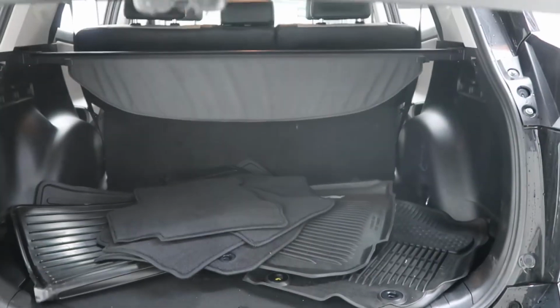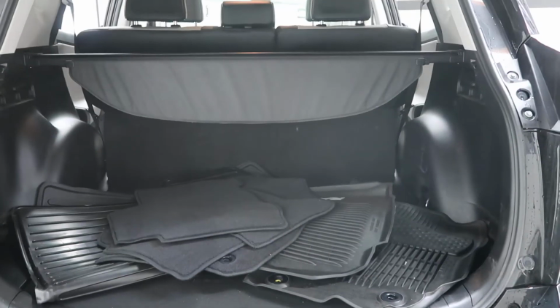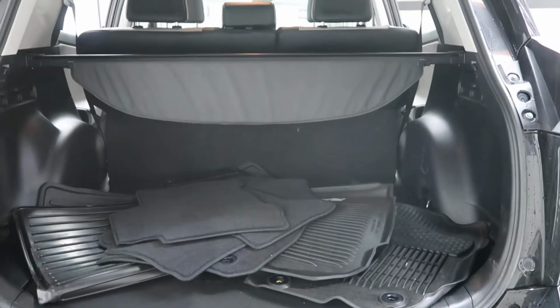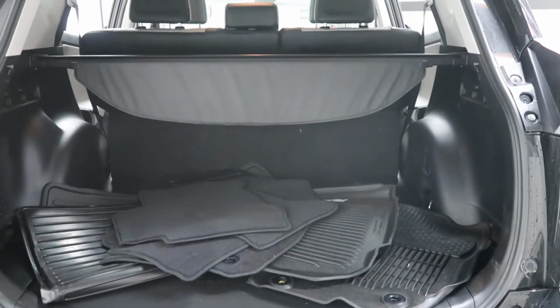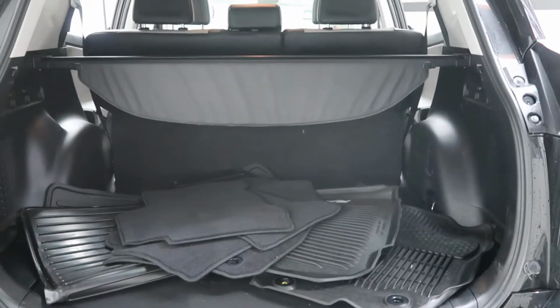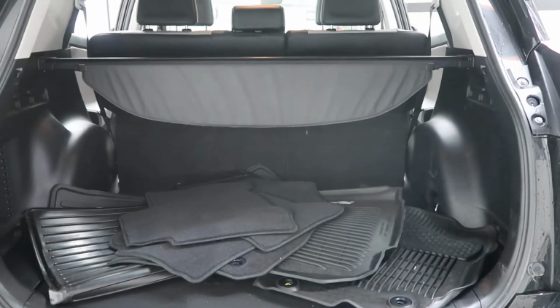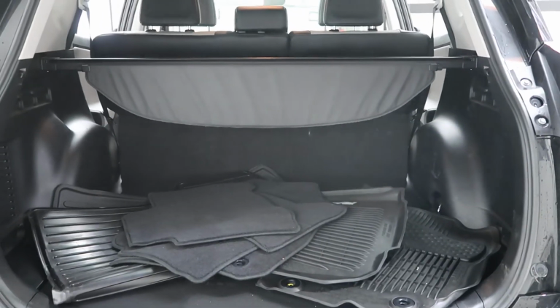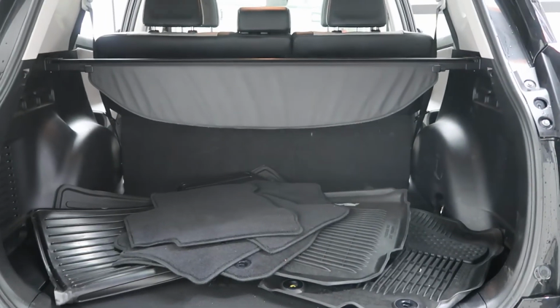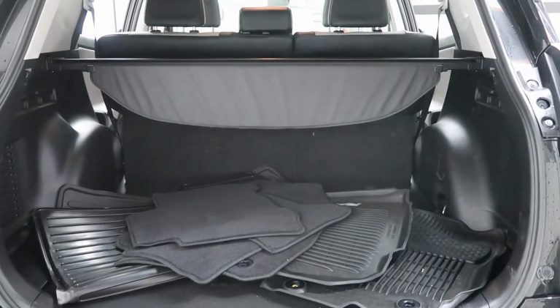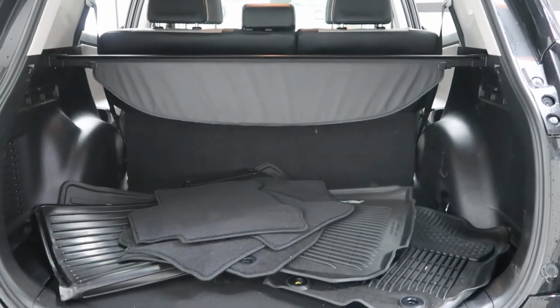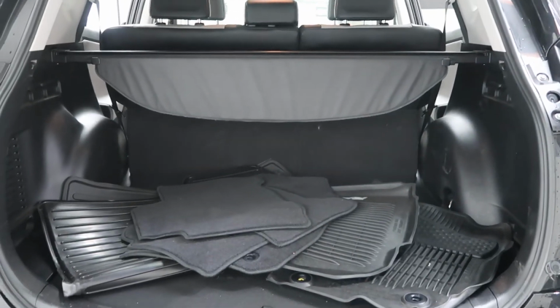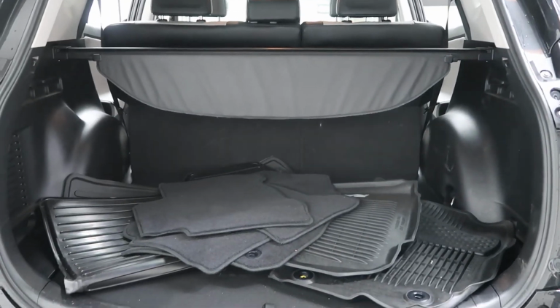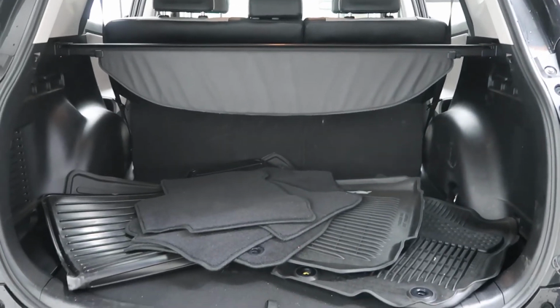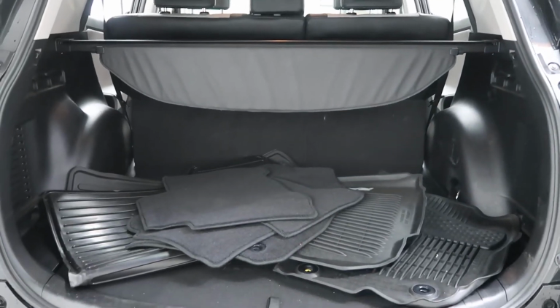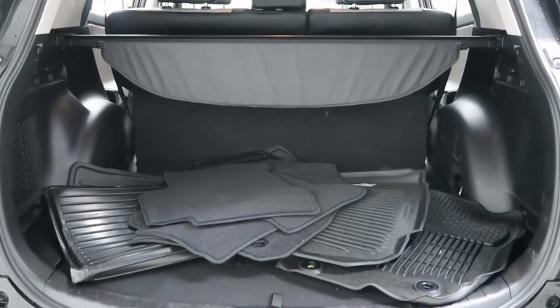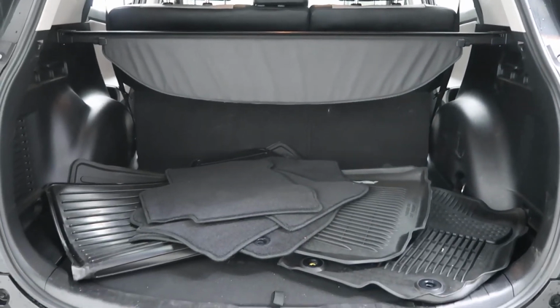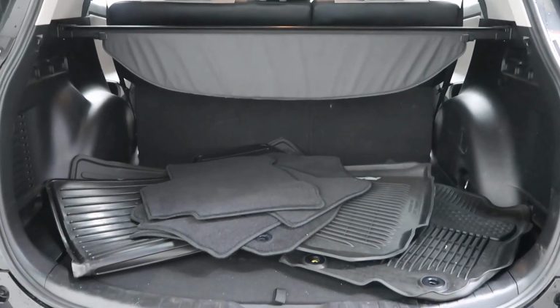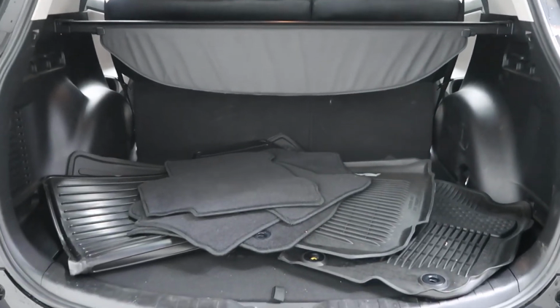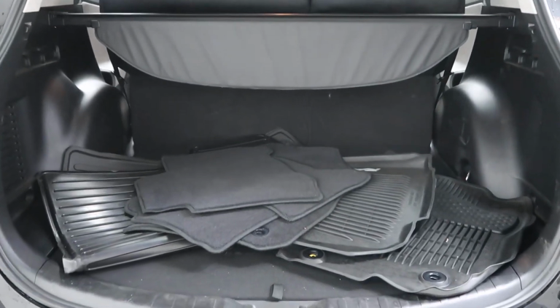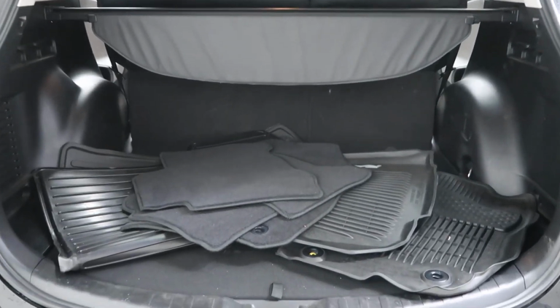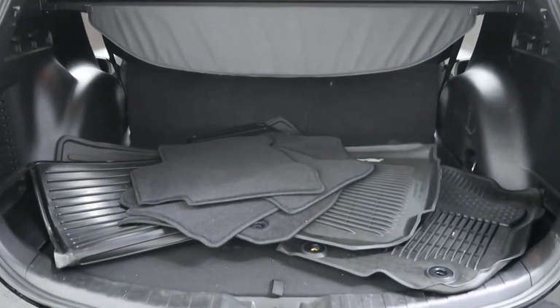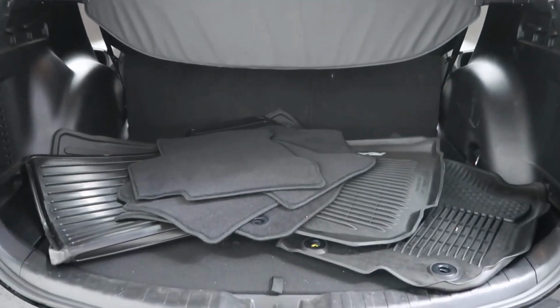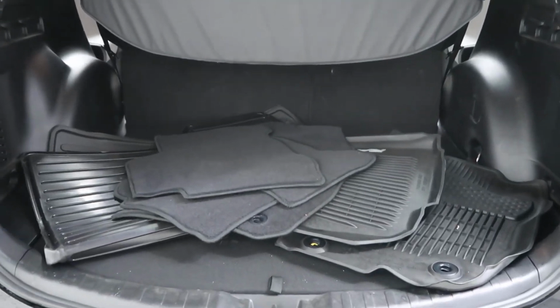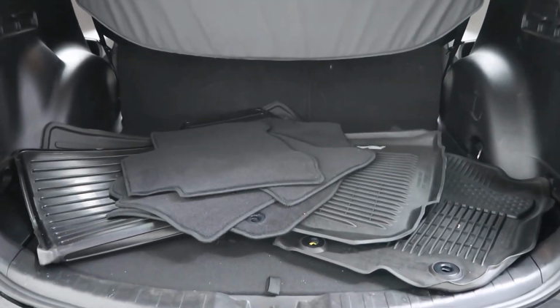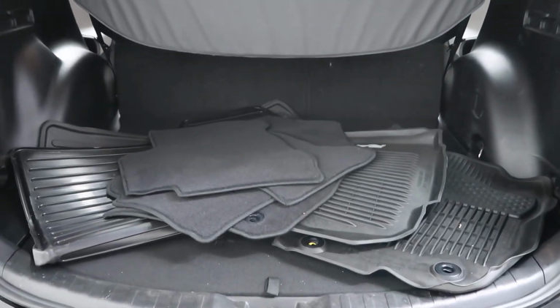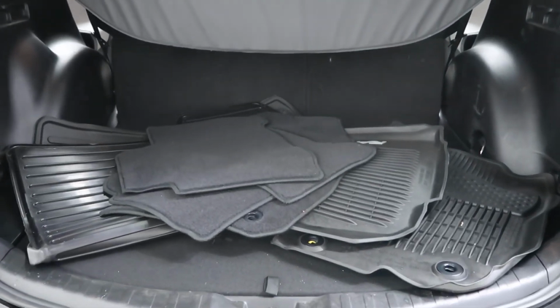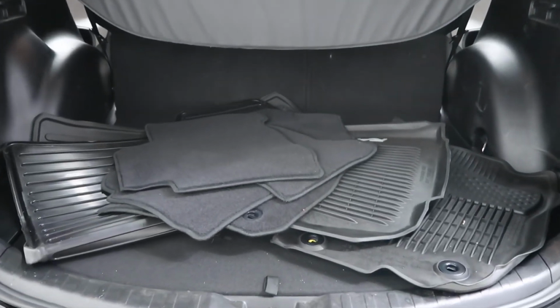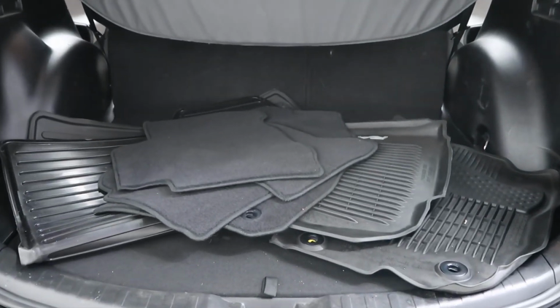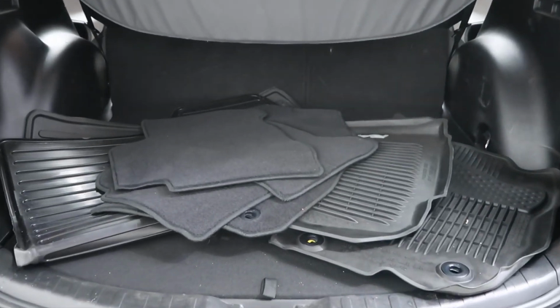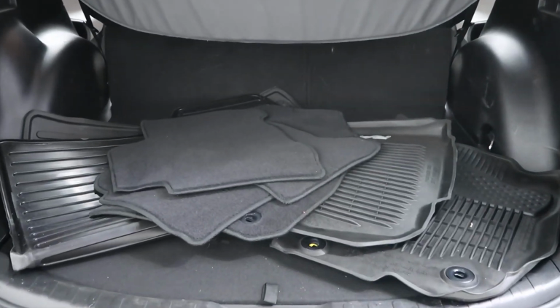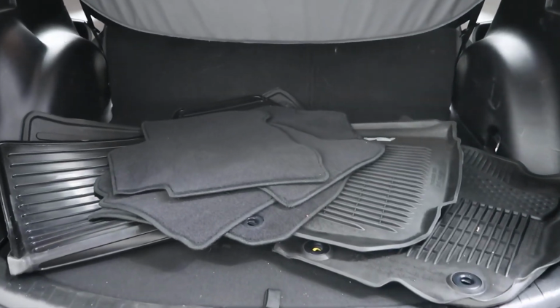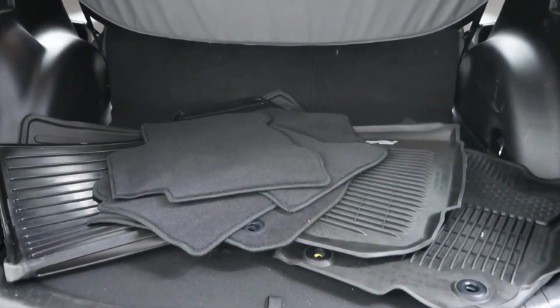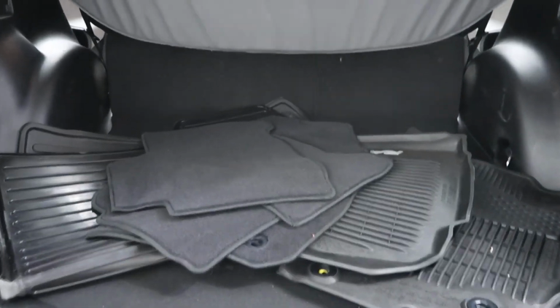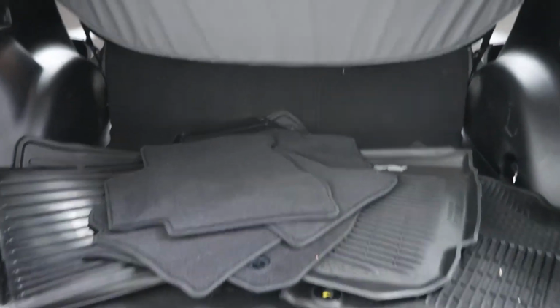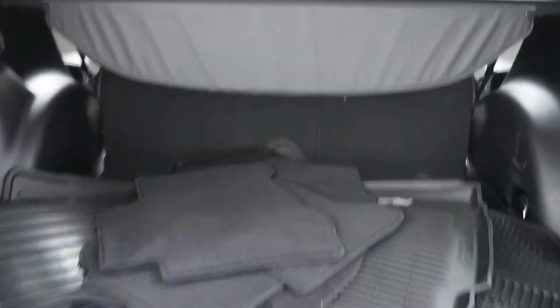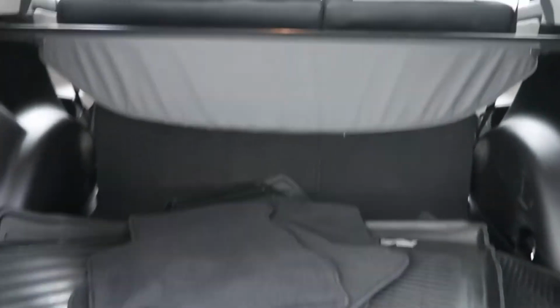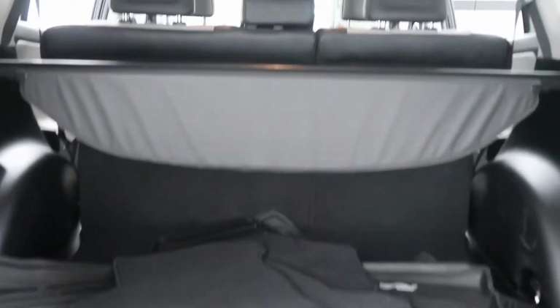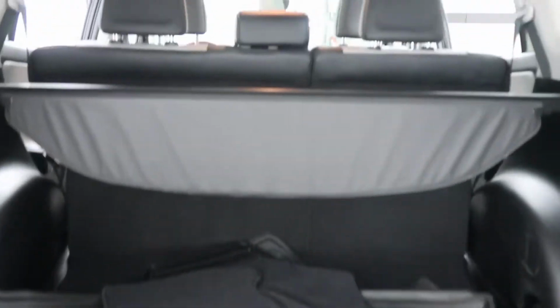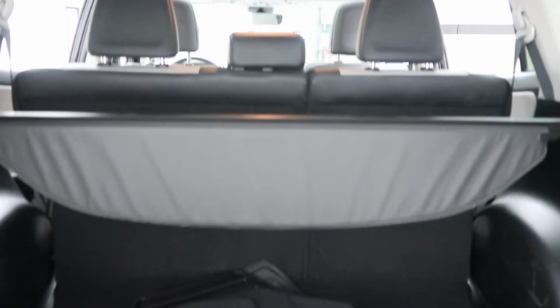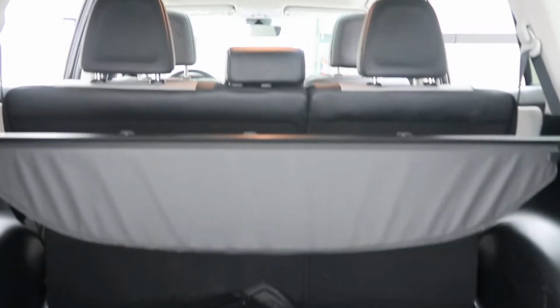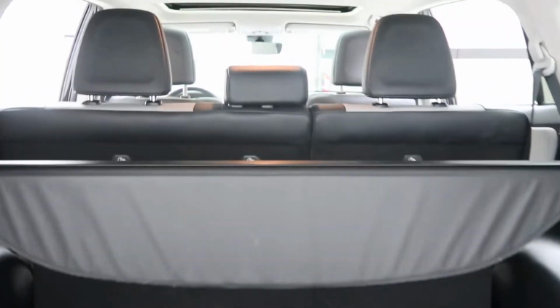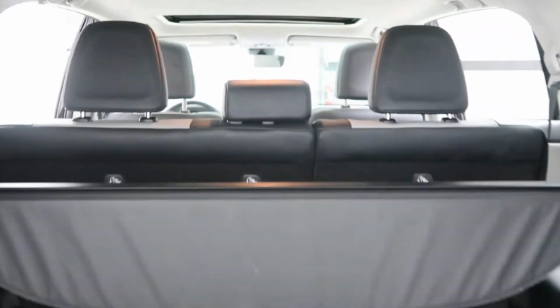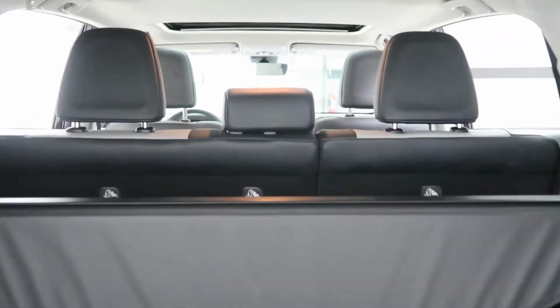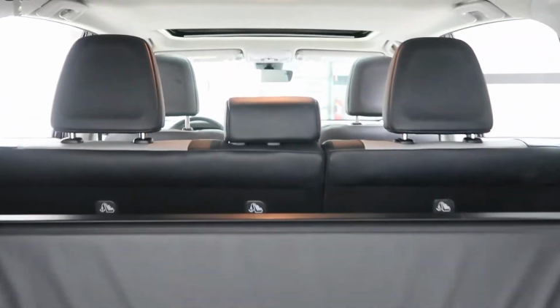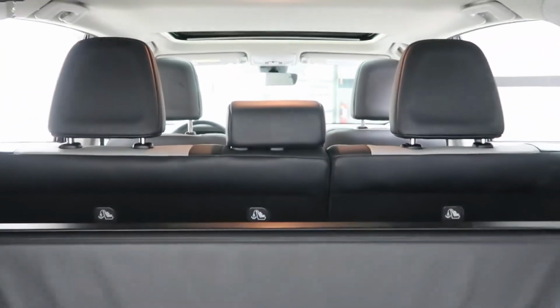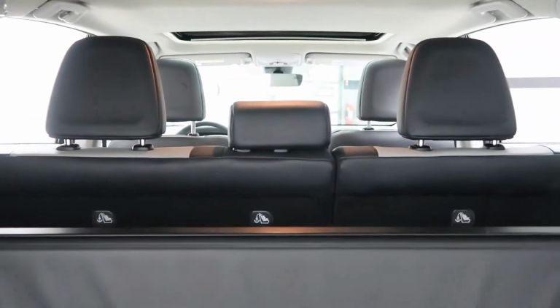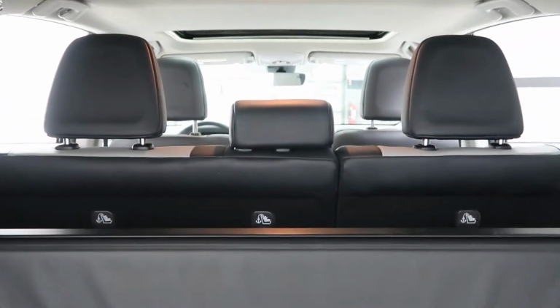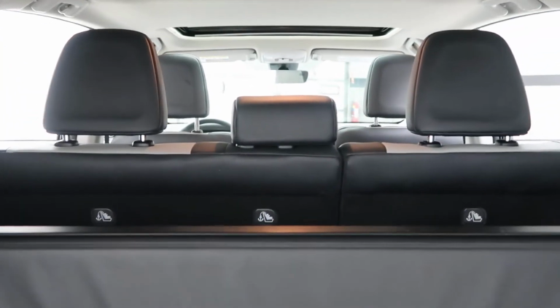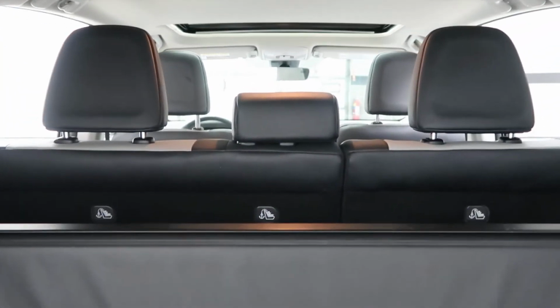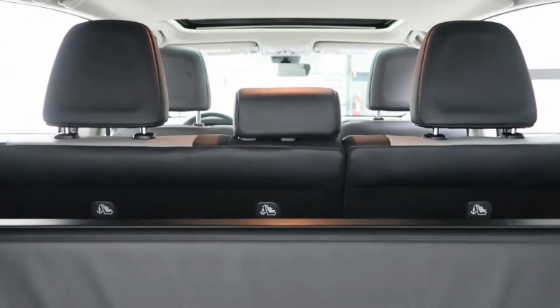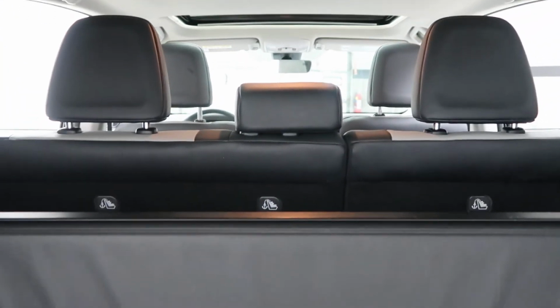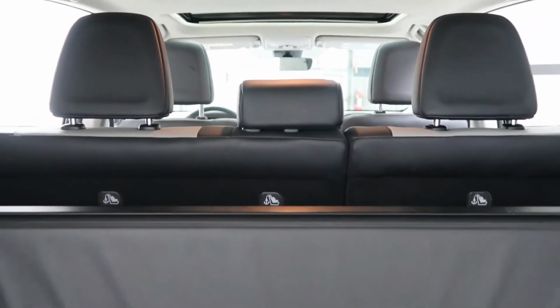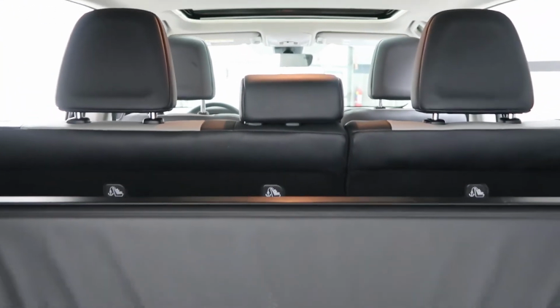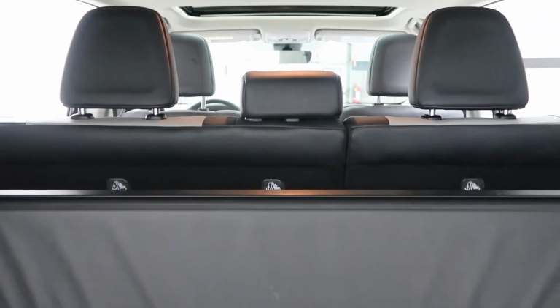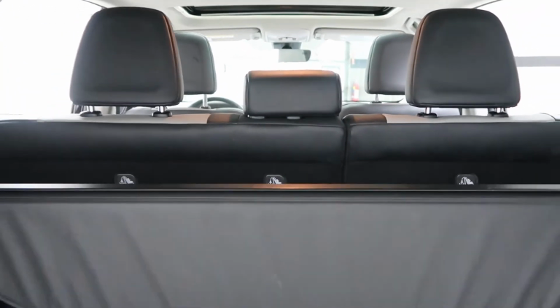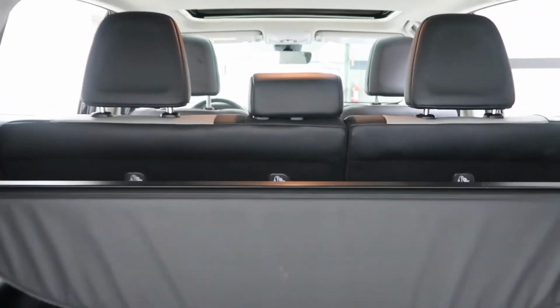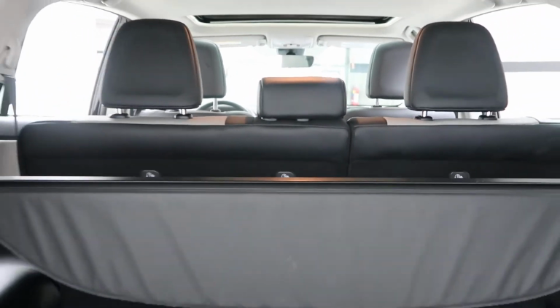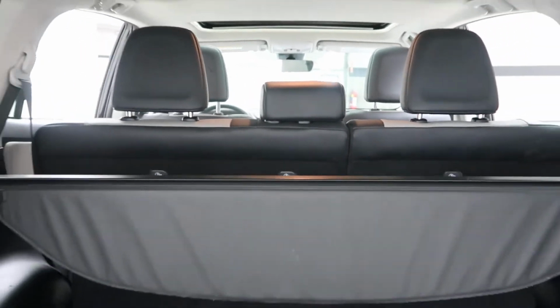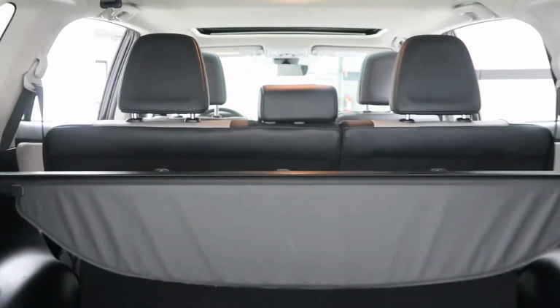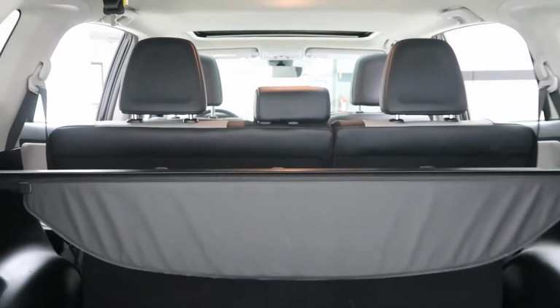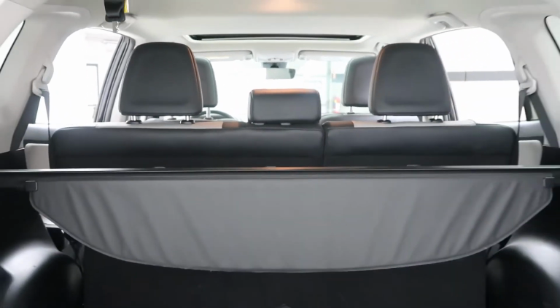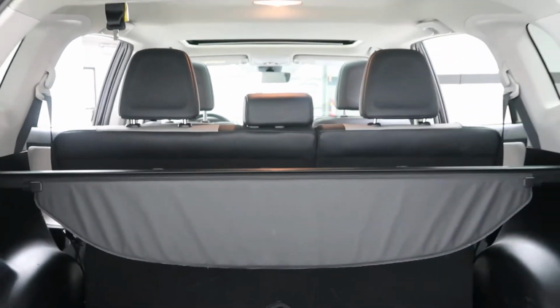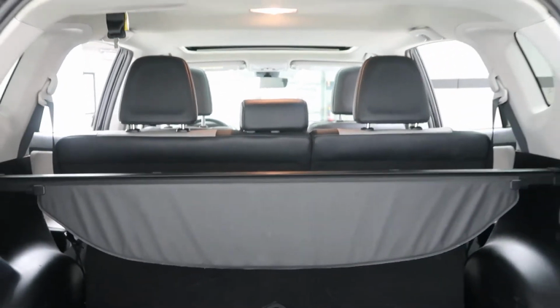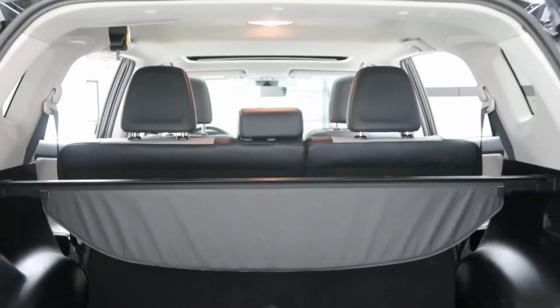Inside we have a set of all-season and regular floor mats, fold-down rear seats, and a cargo cover.